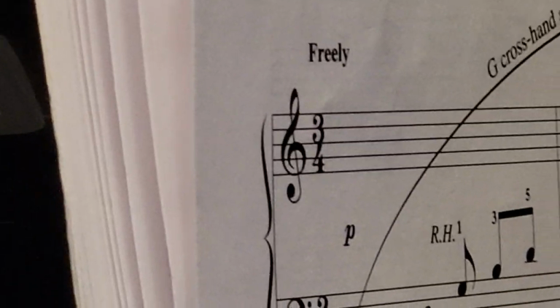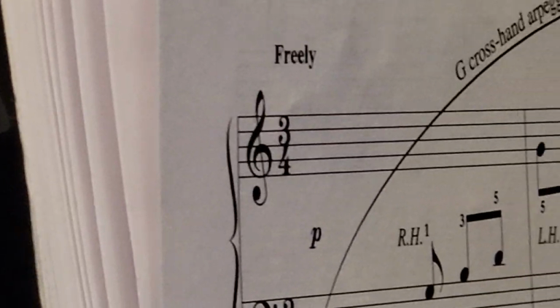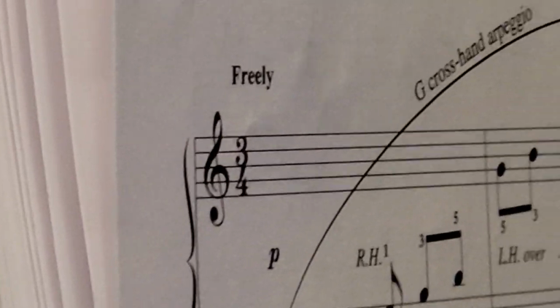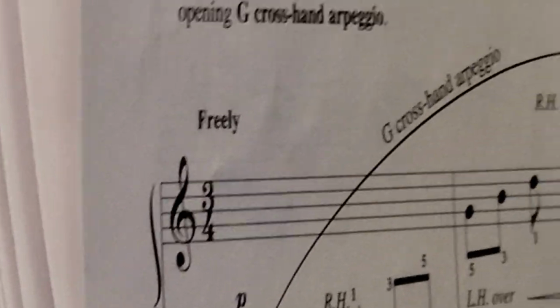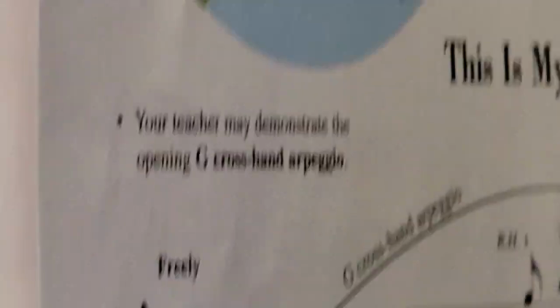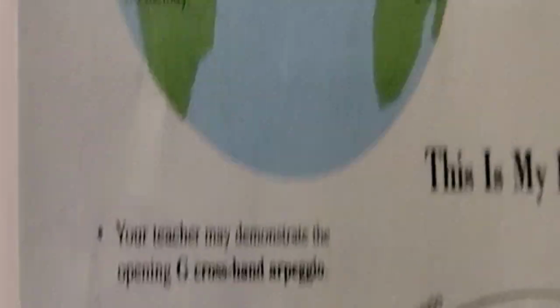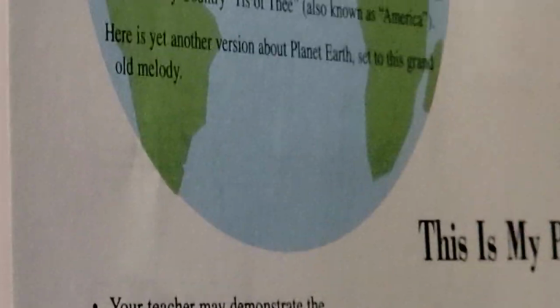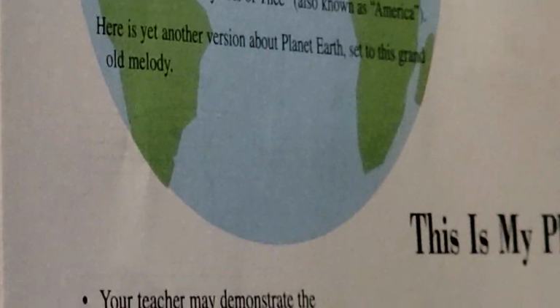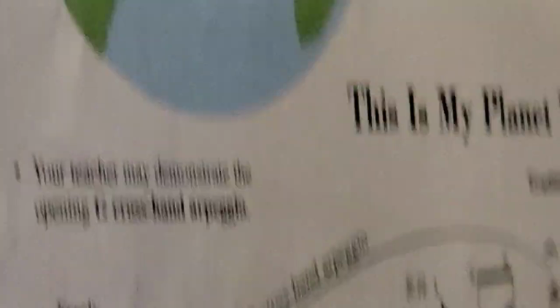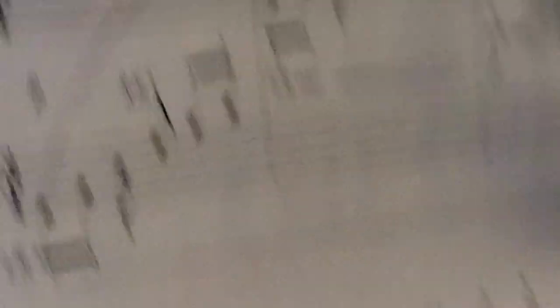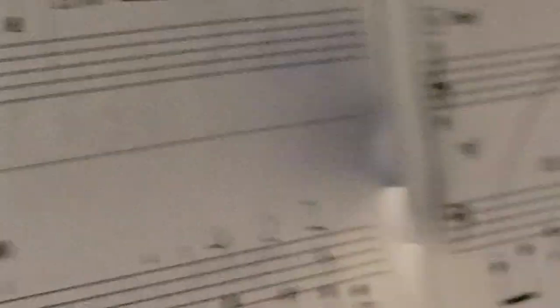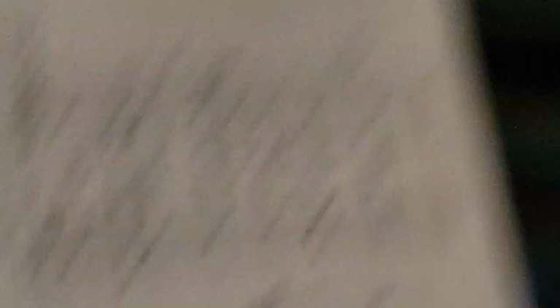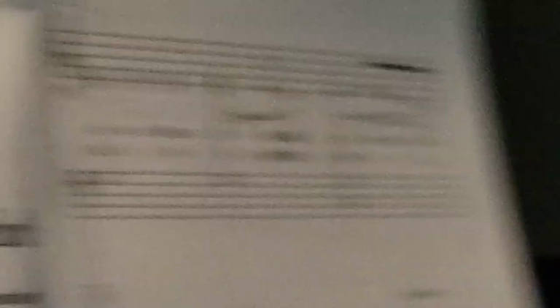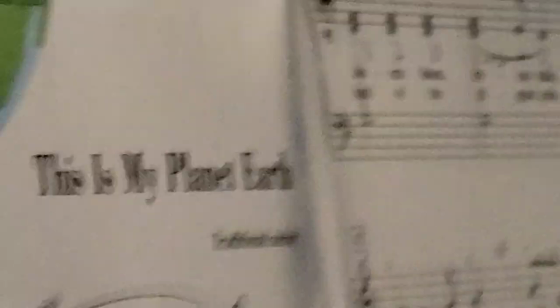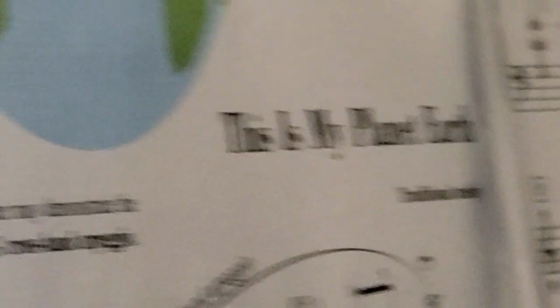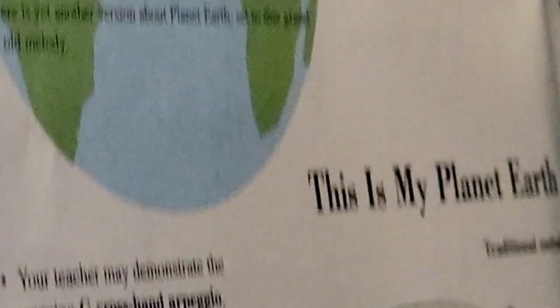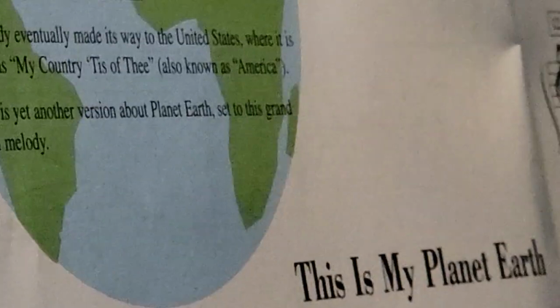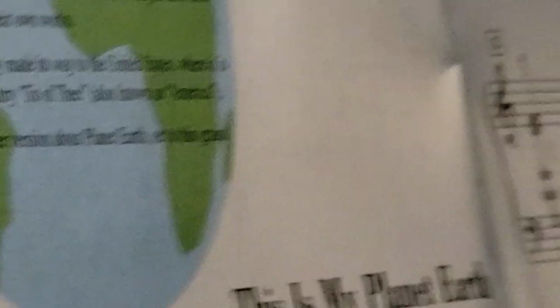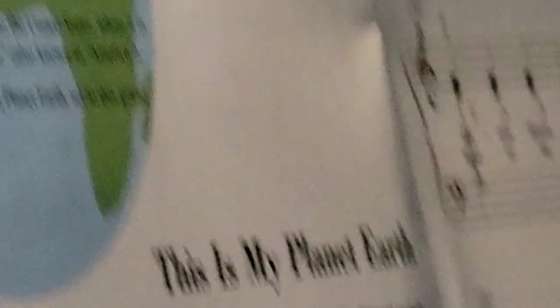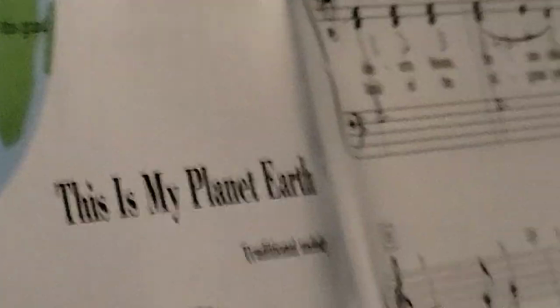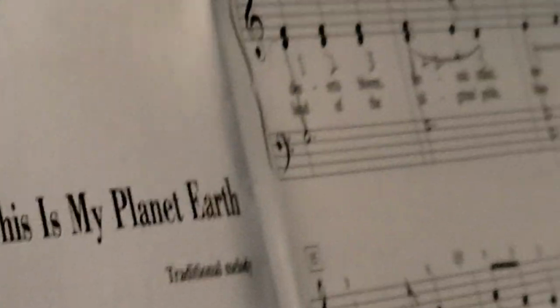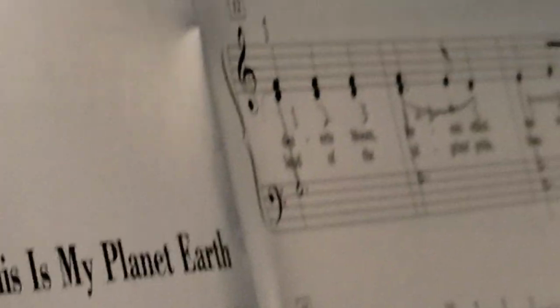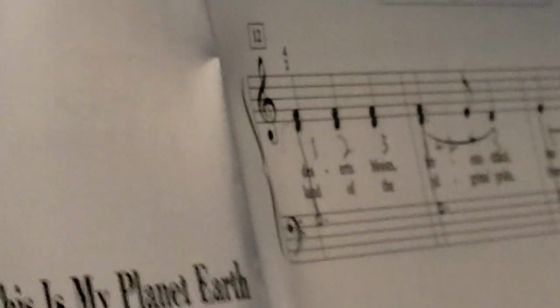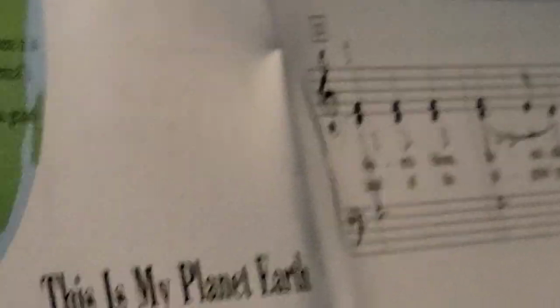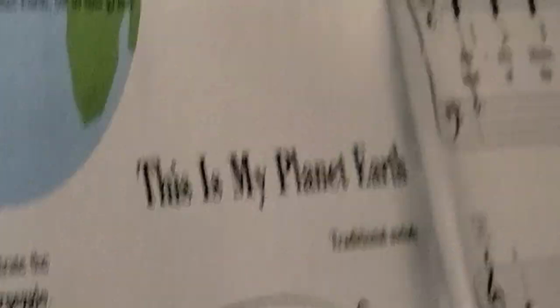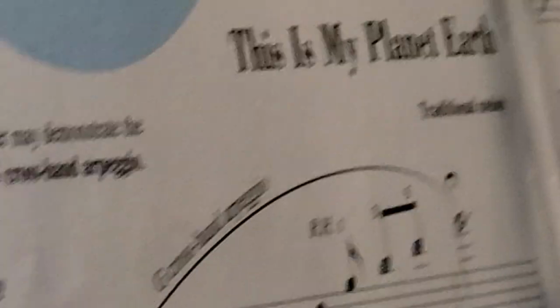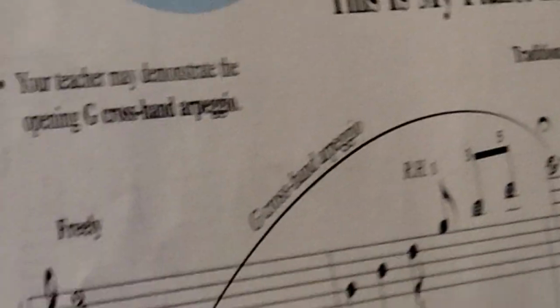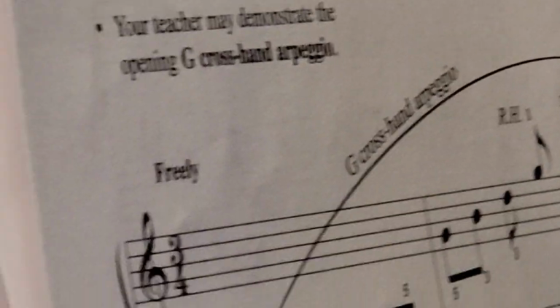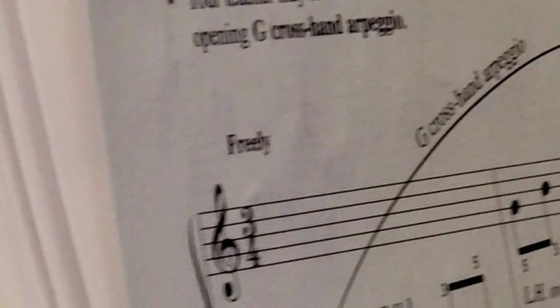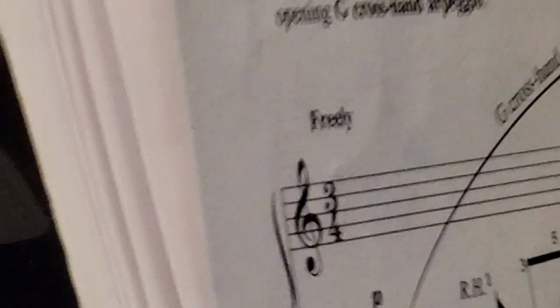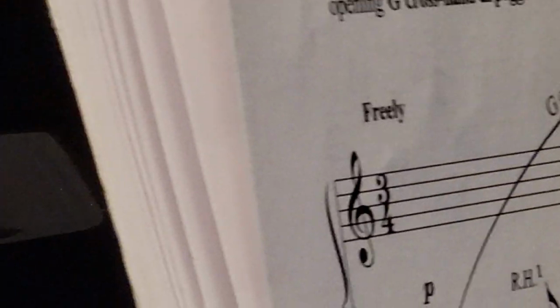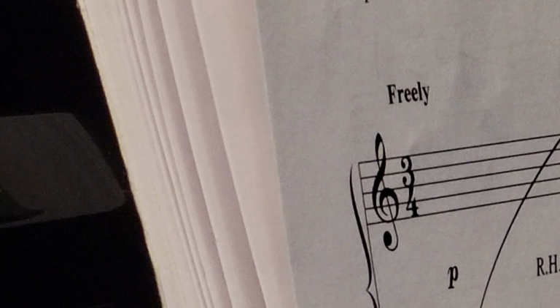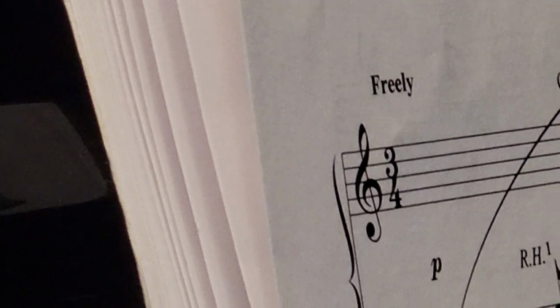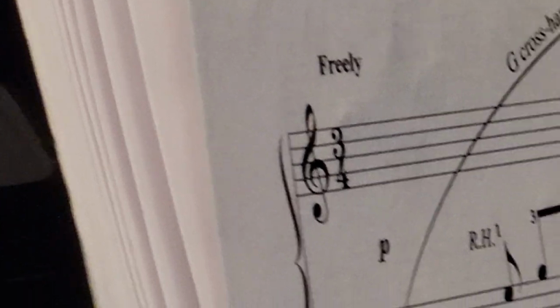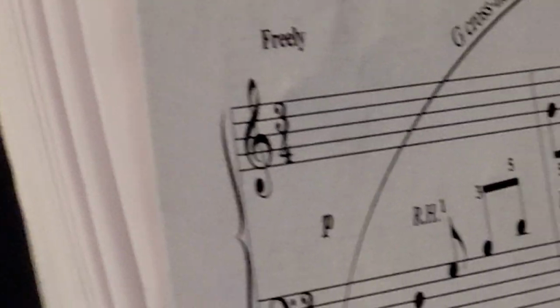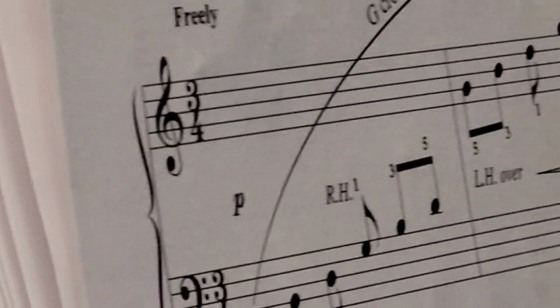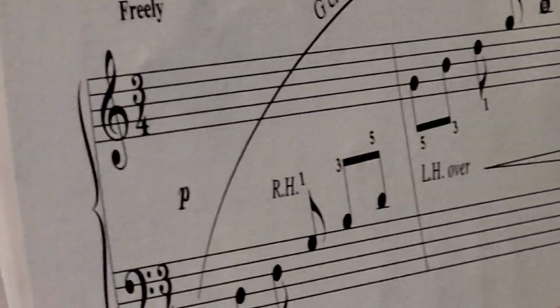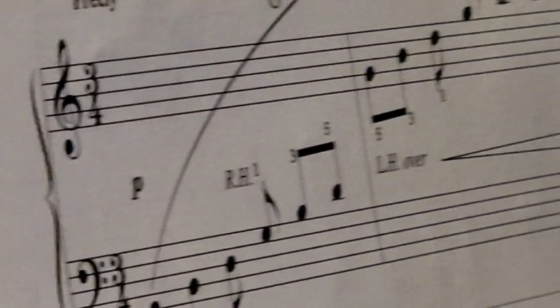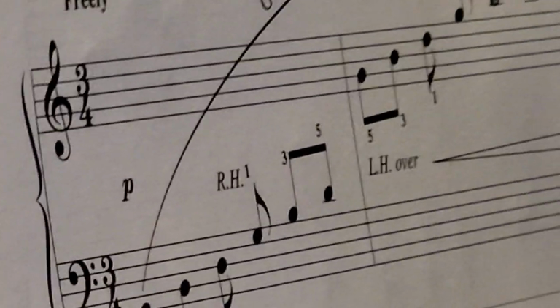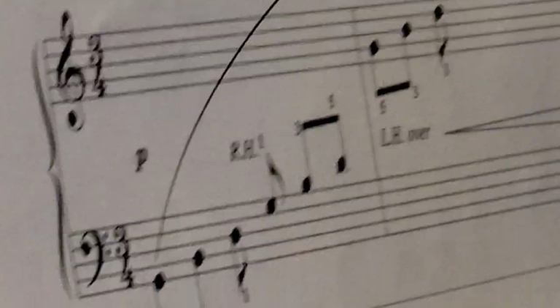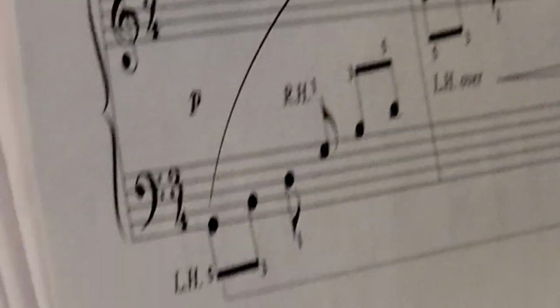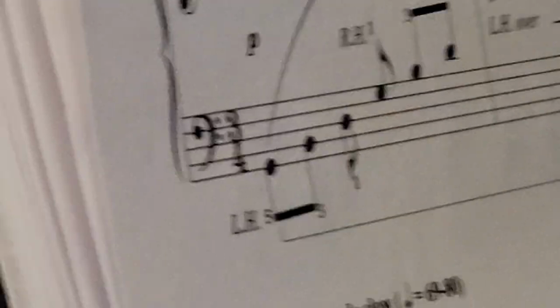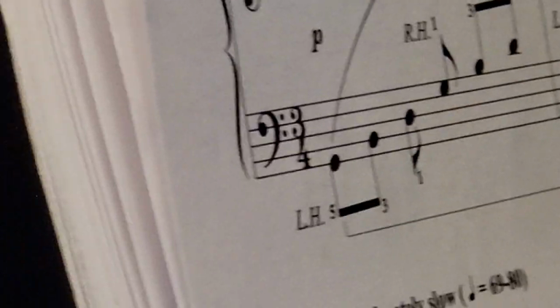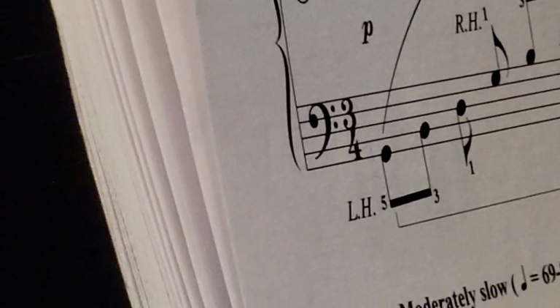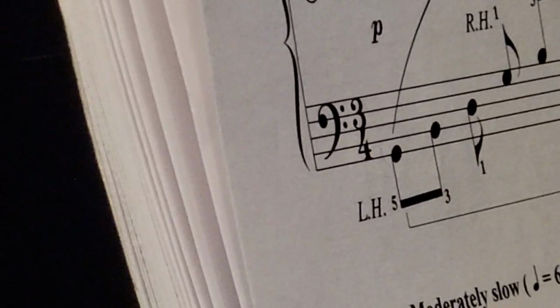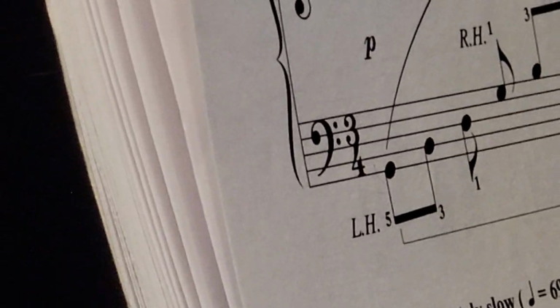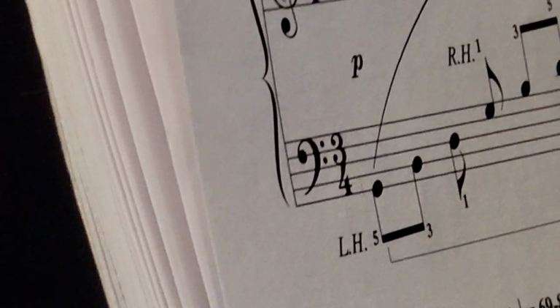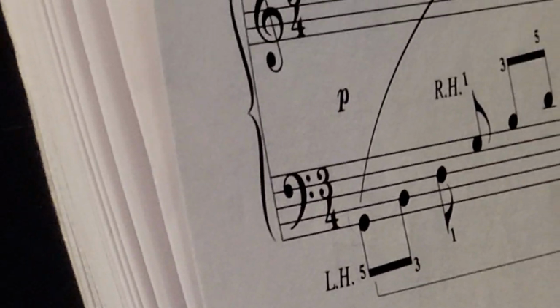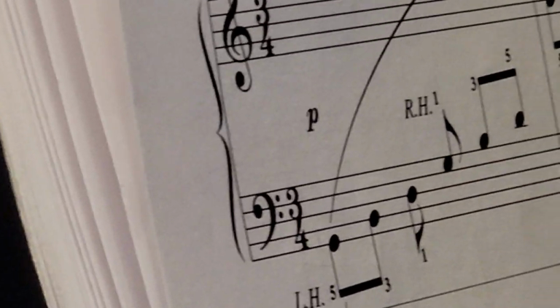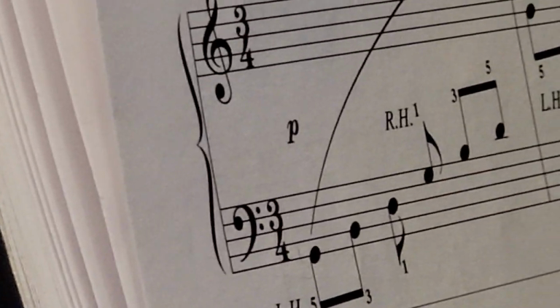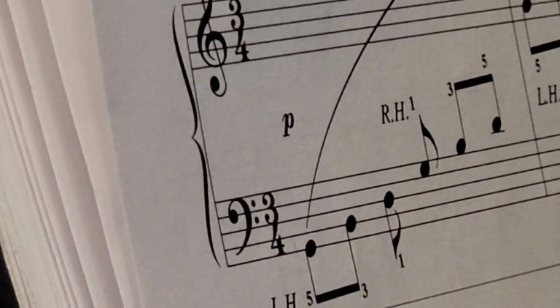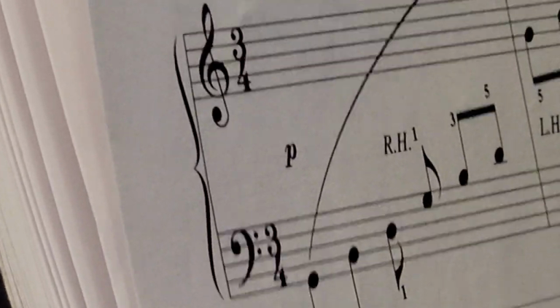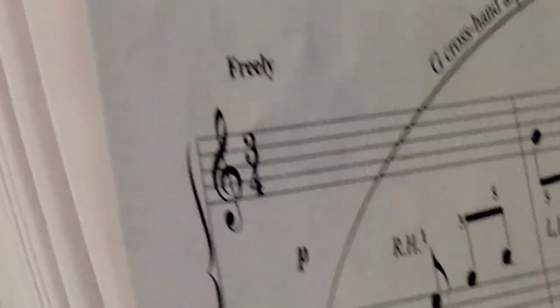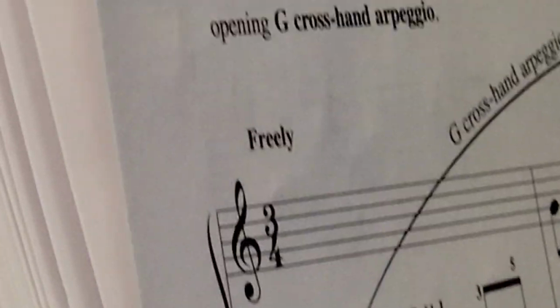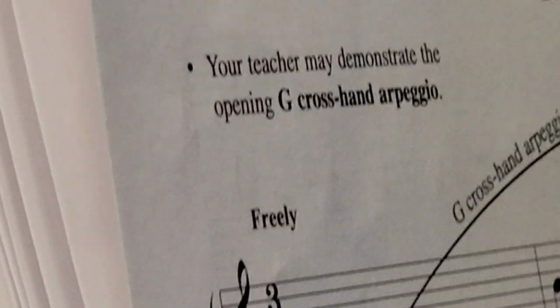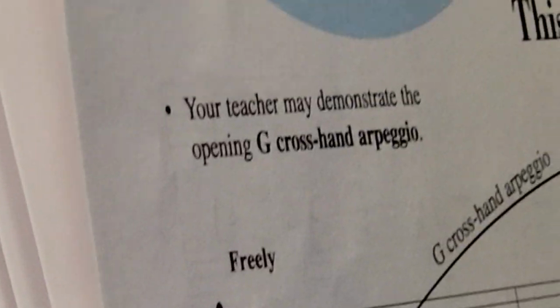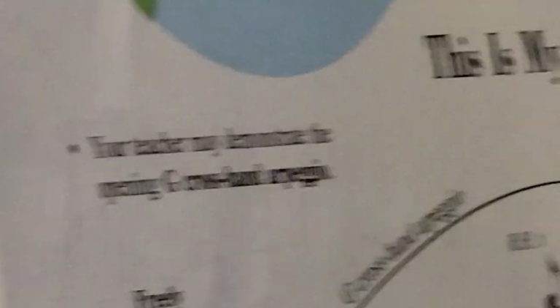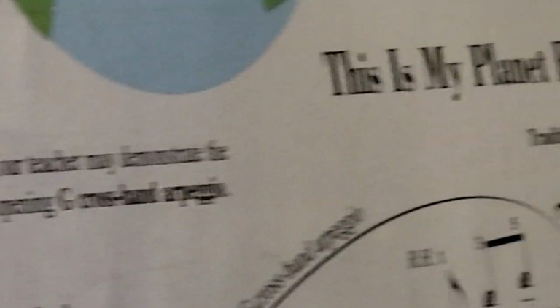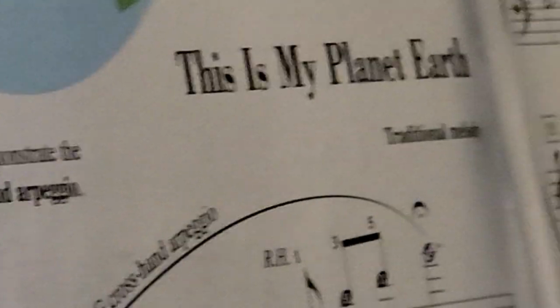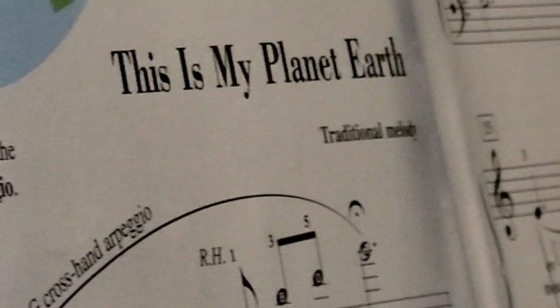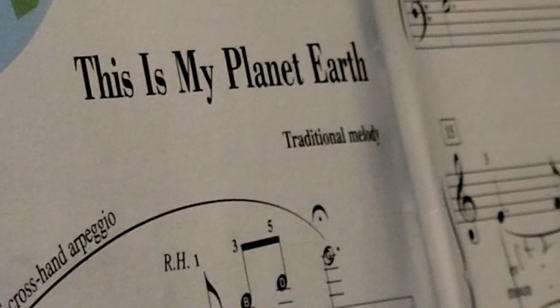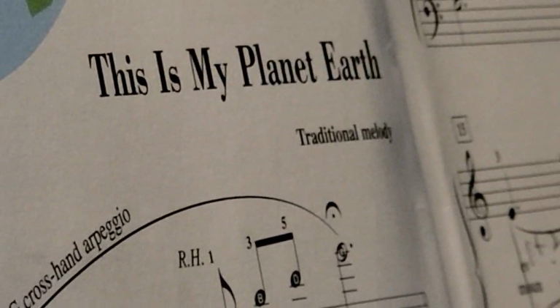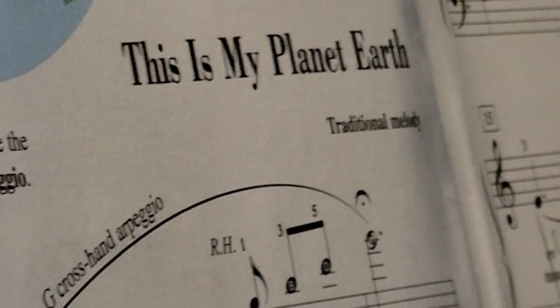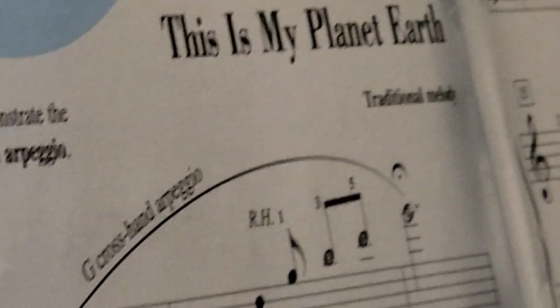Okay, this is My Planet Earth. We start with a G, cross-handed arpeggio.